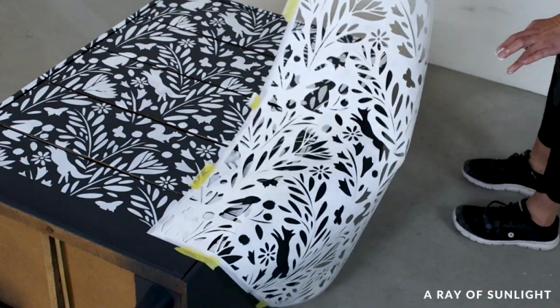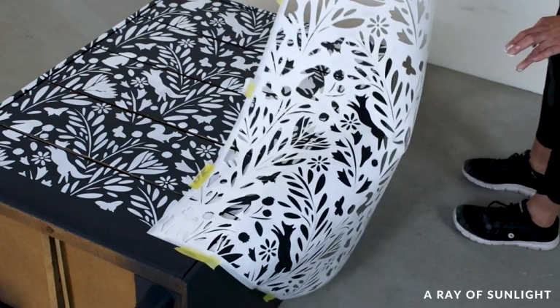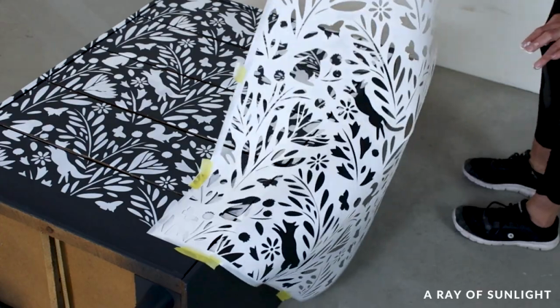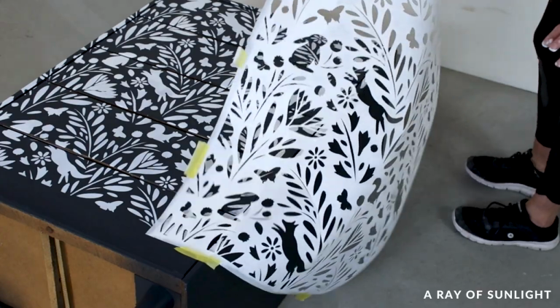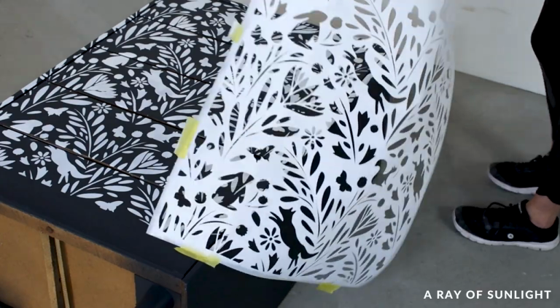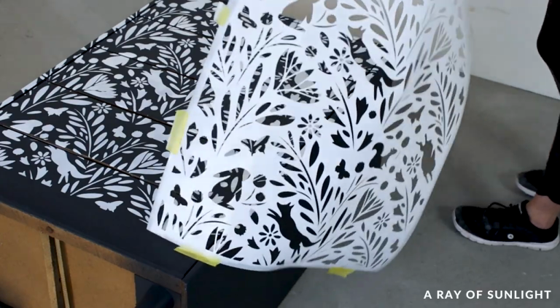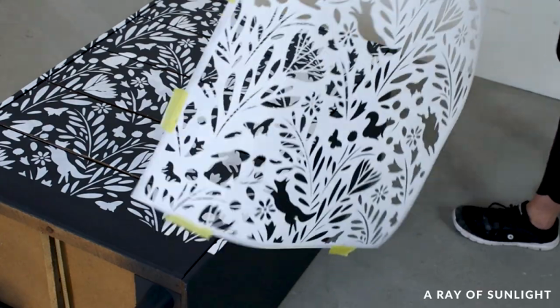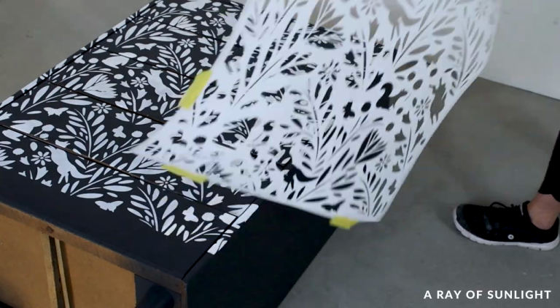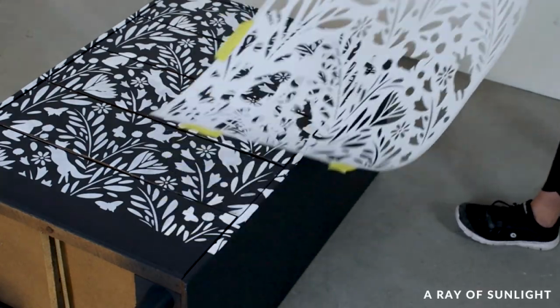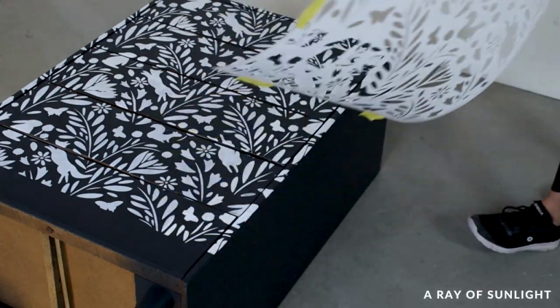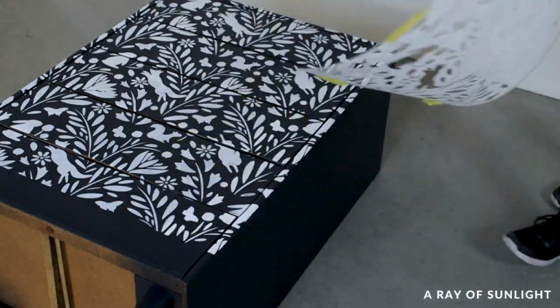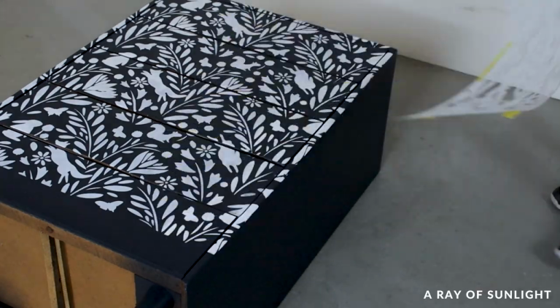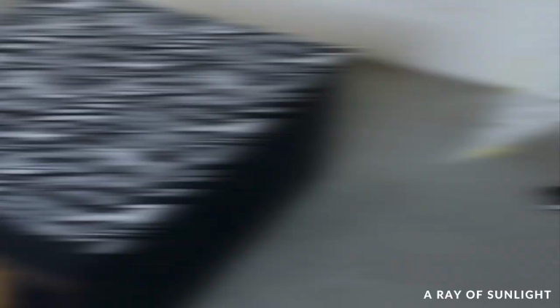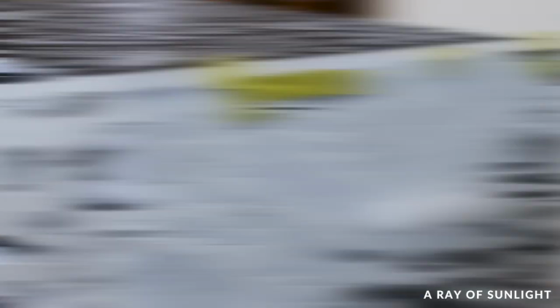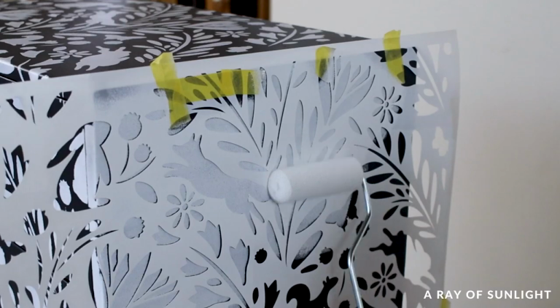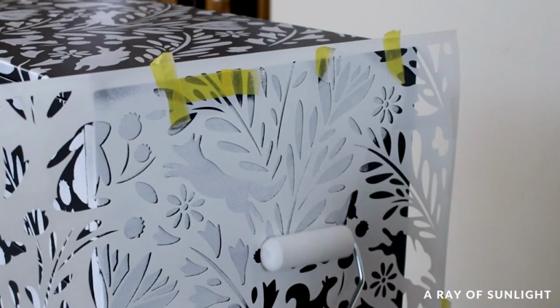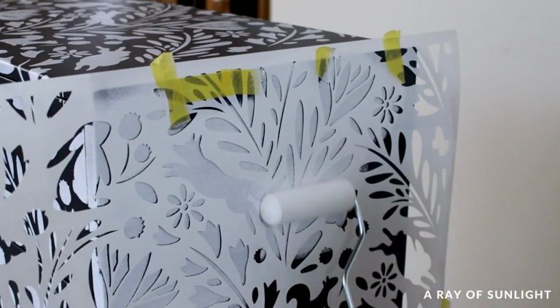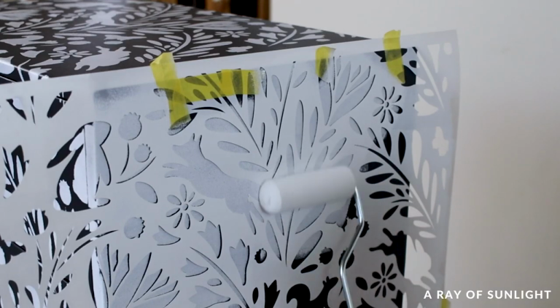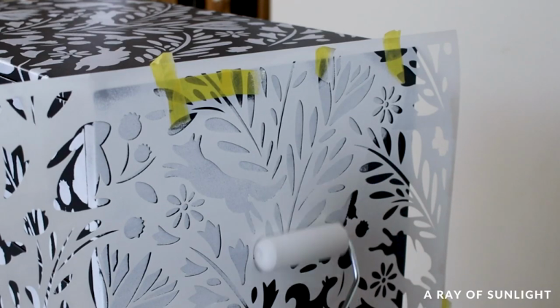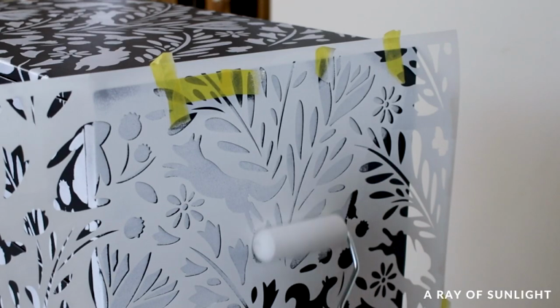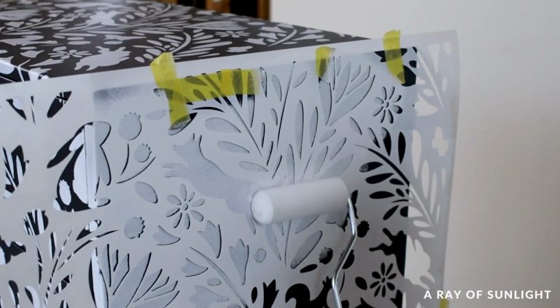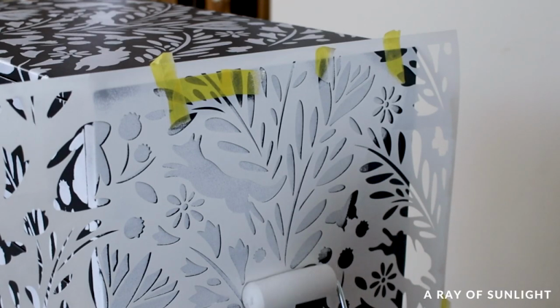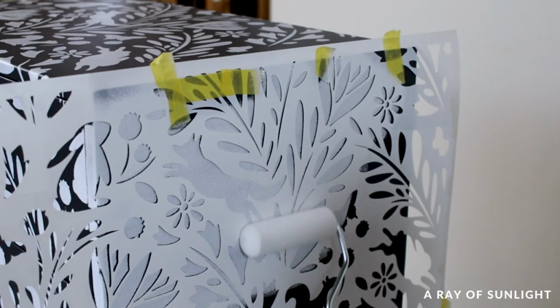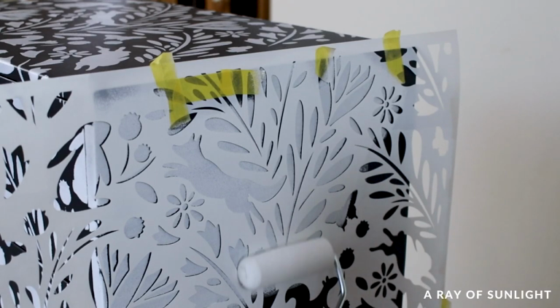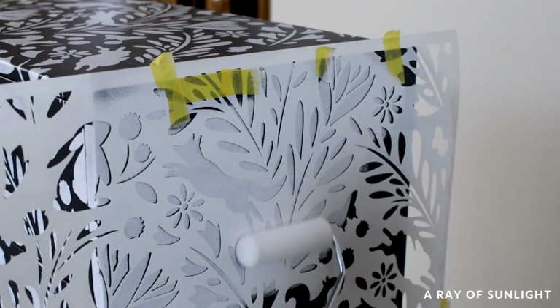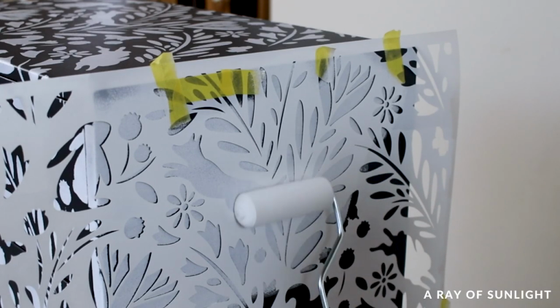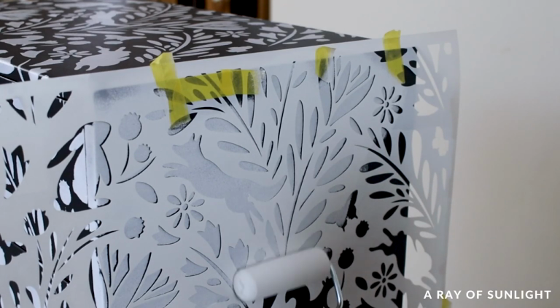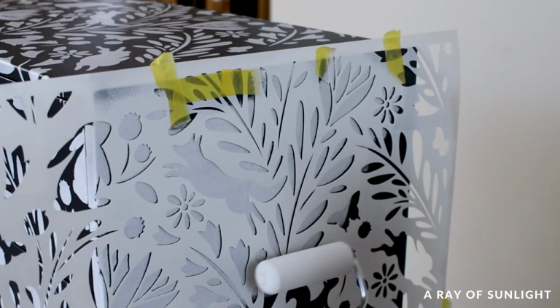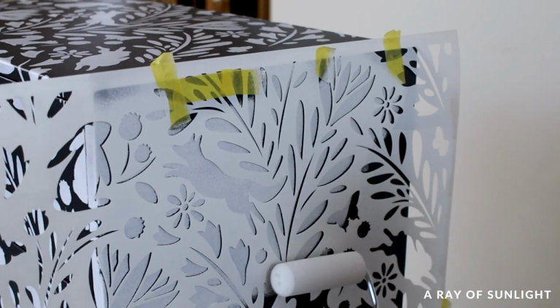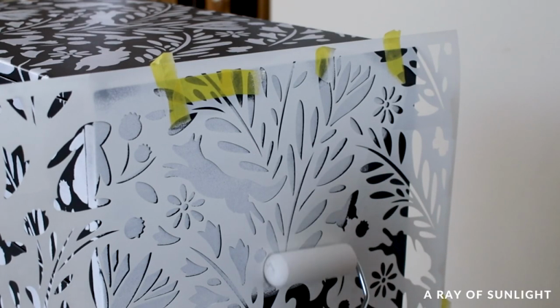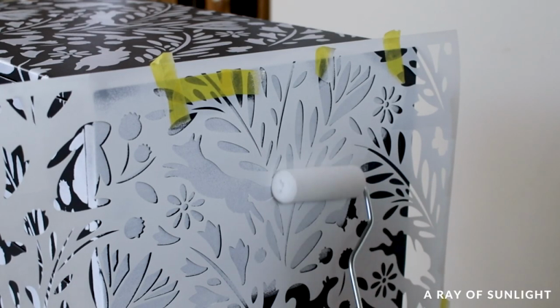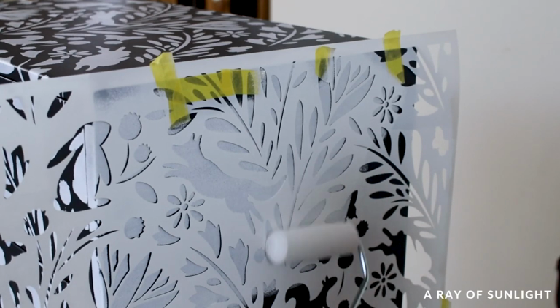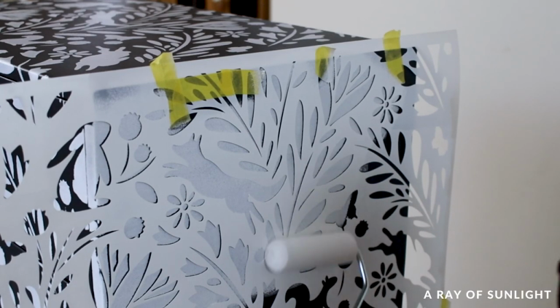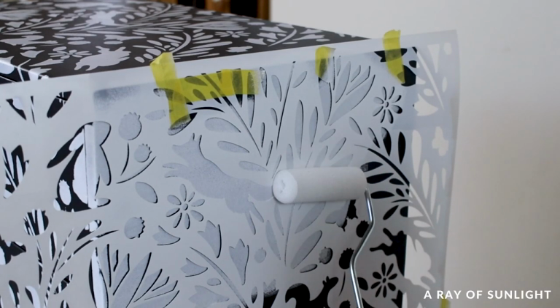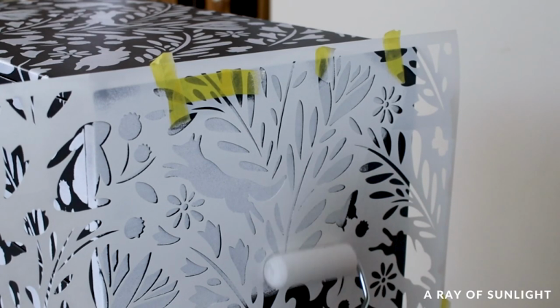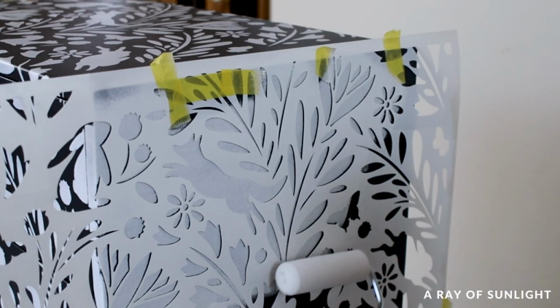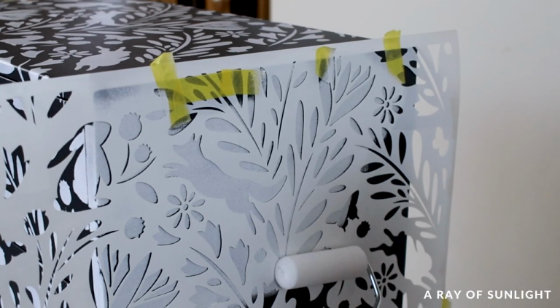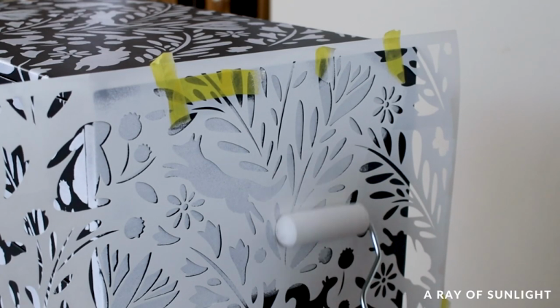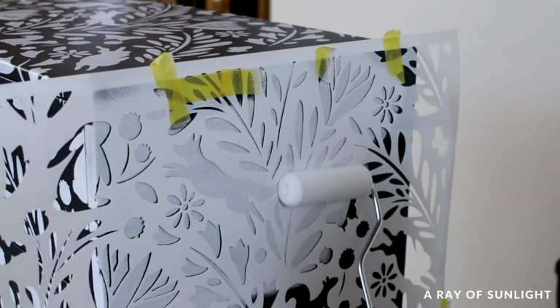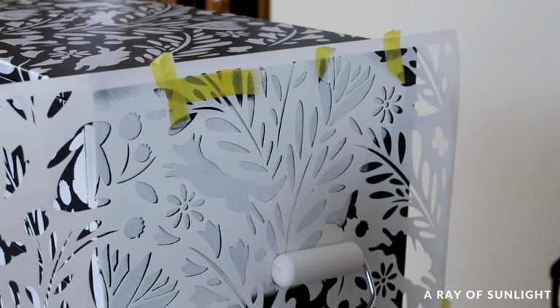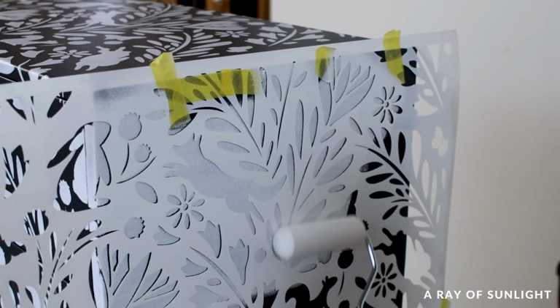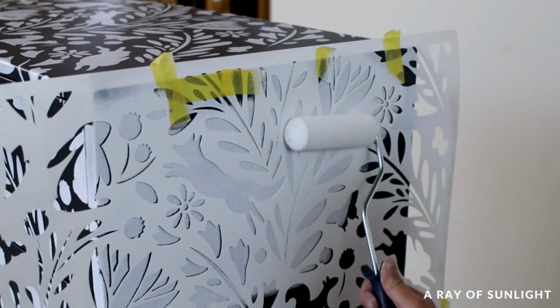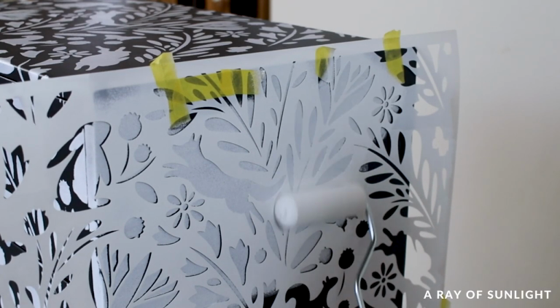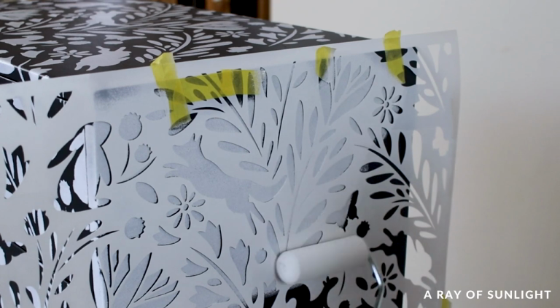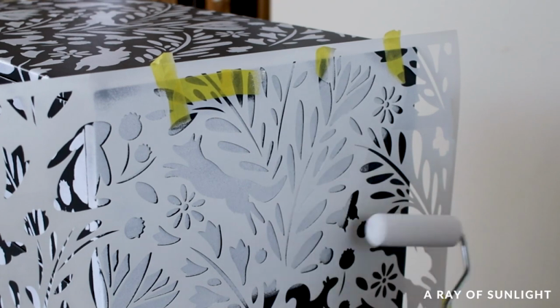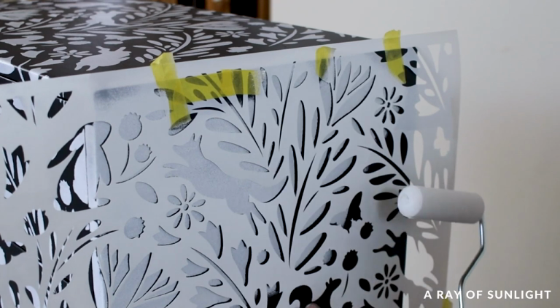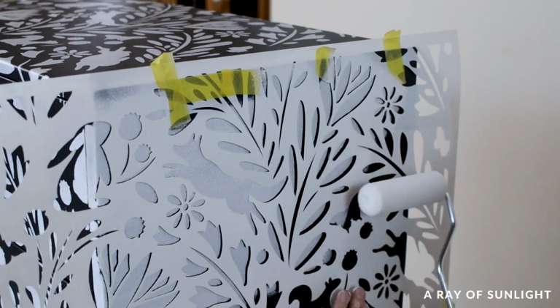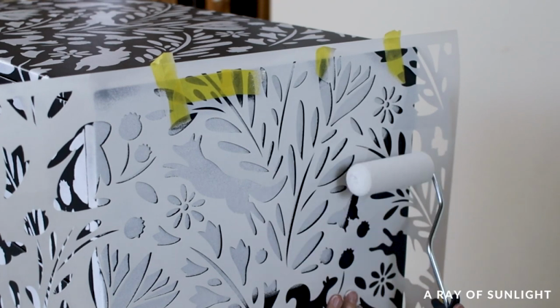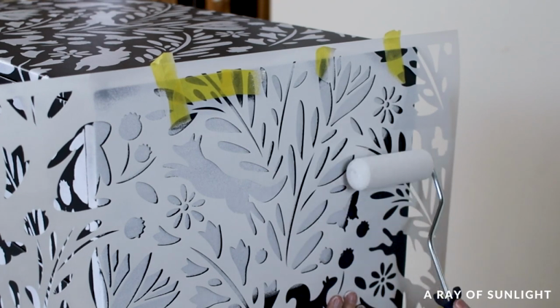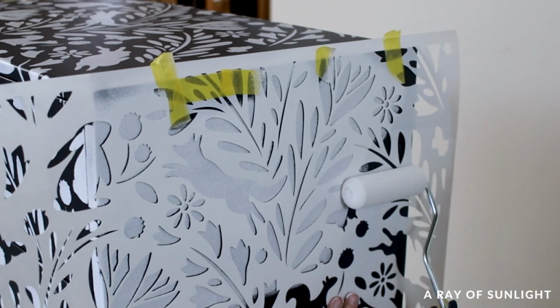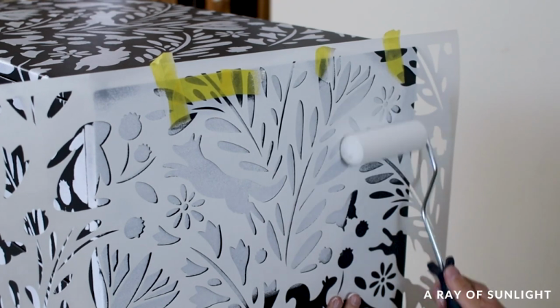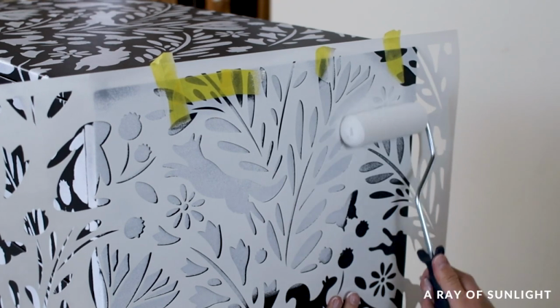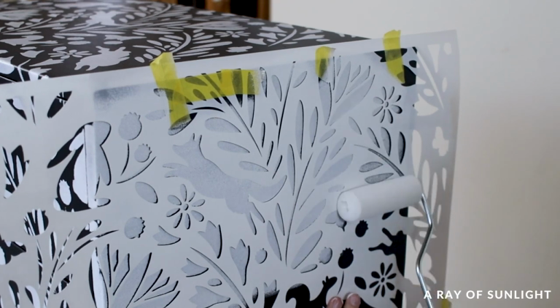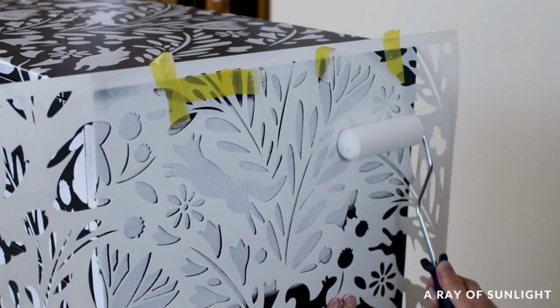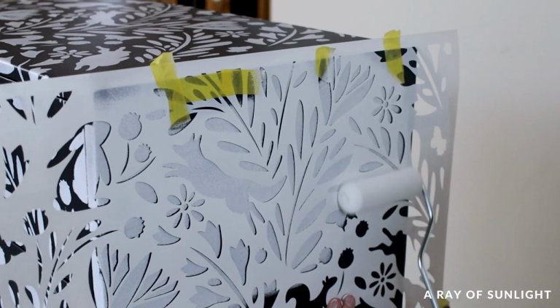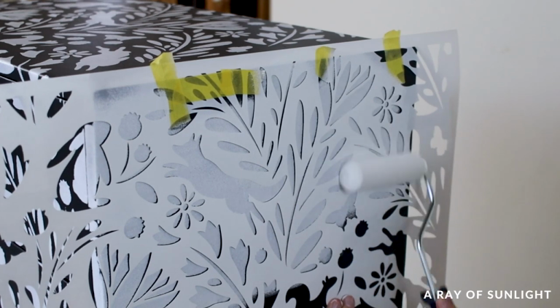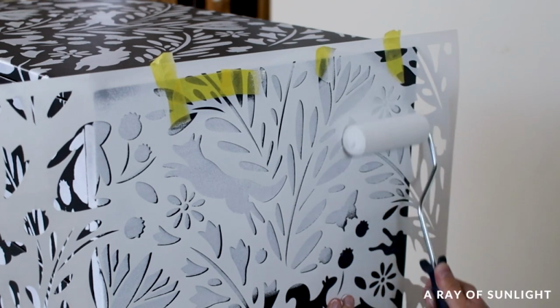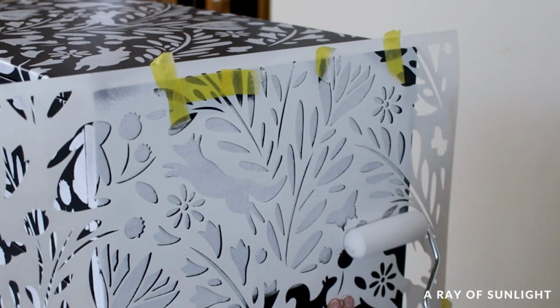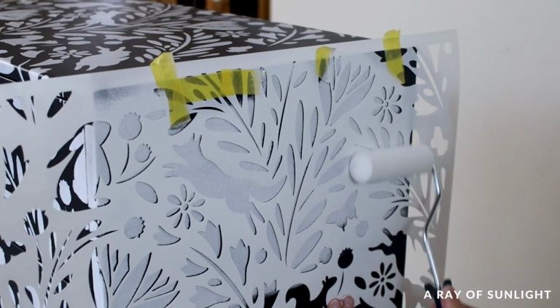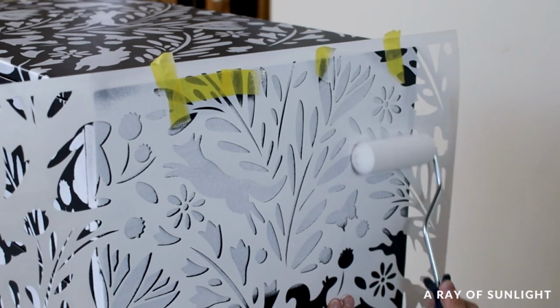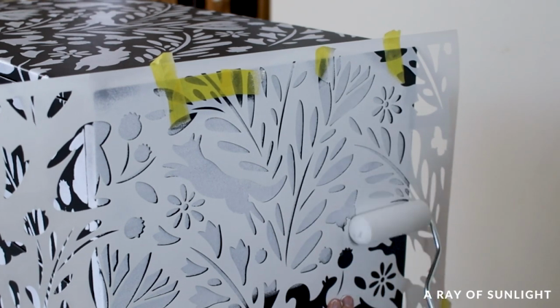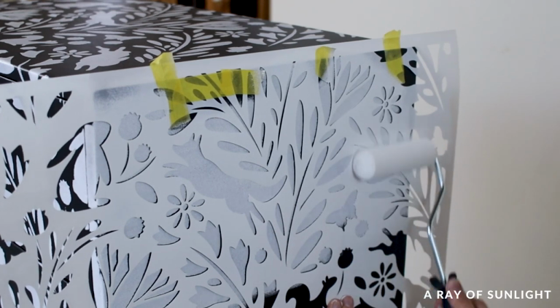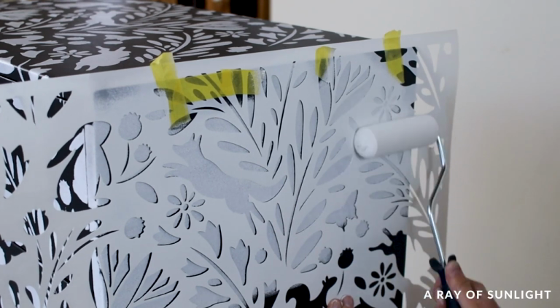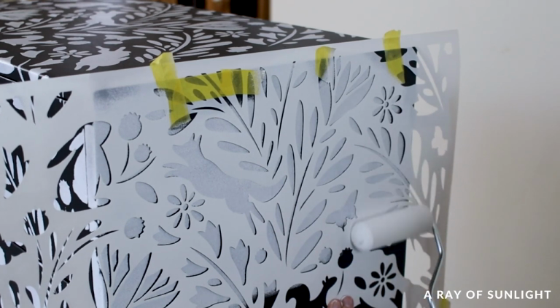I did stand the dresser up to do the sides, which made it harder, but I didn't want to lay it down on the dirty concrete and scuff up the paint.